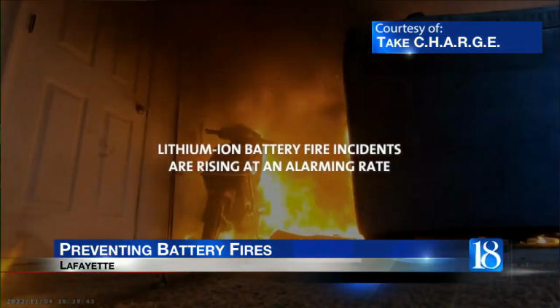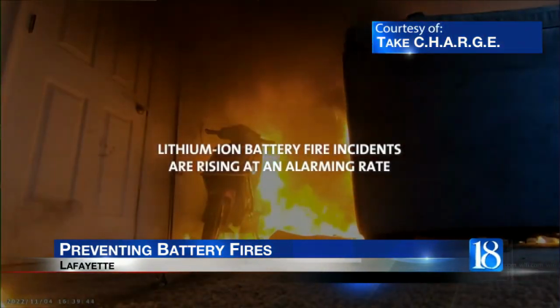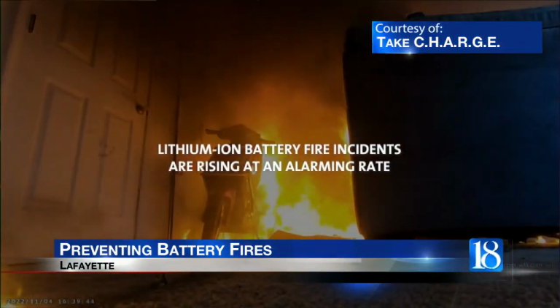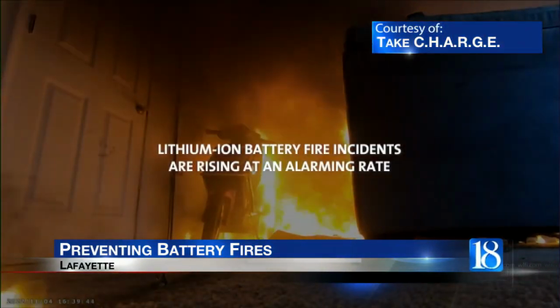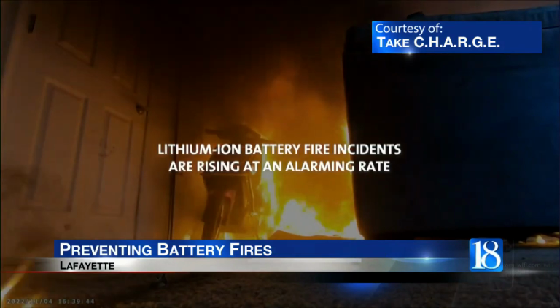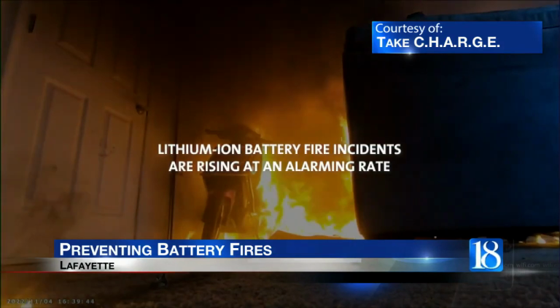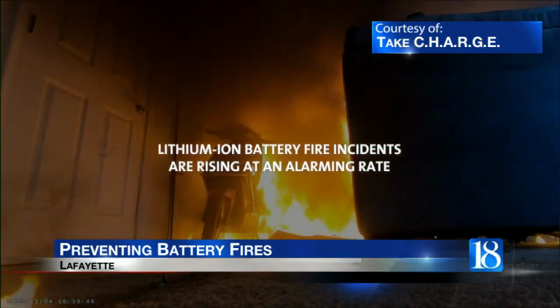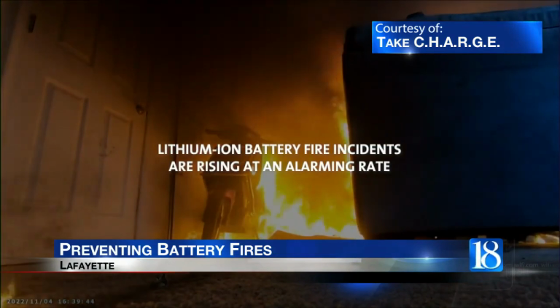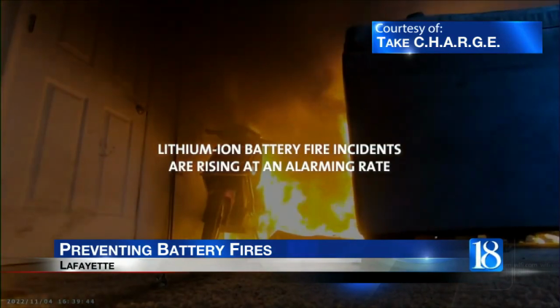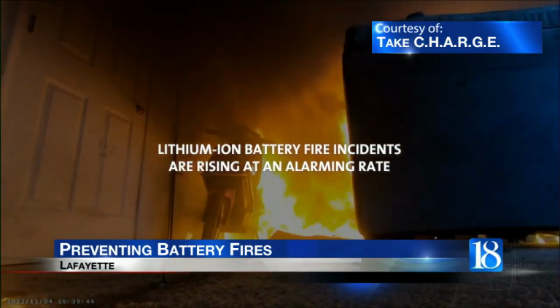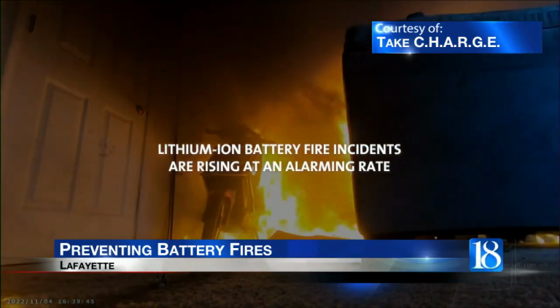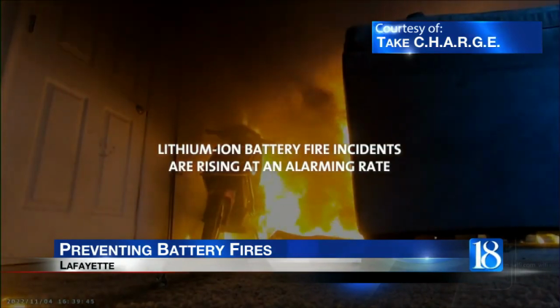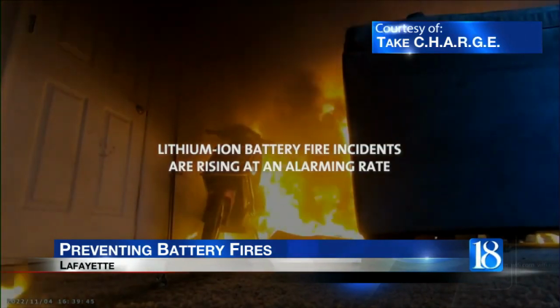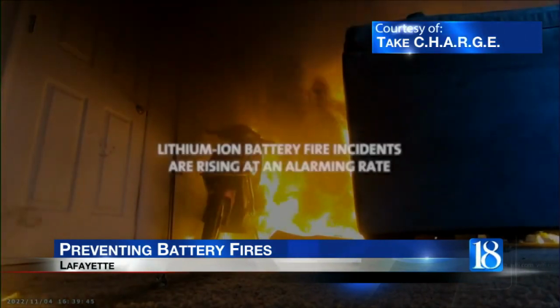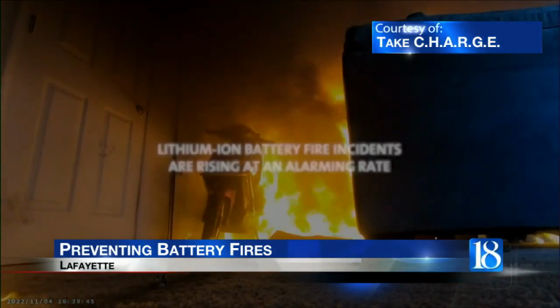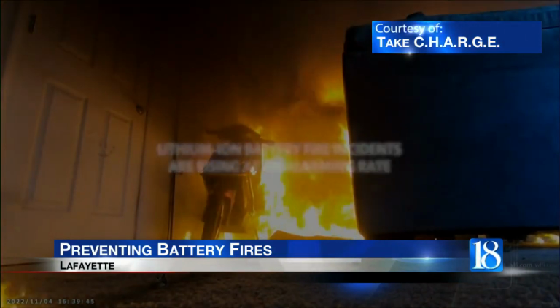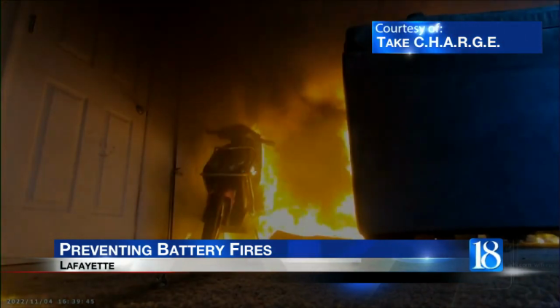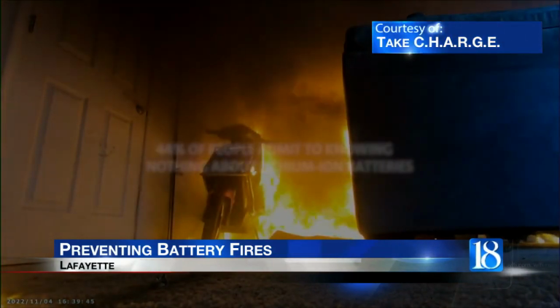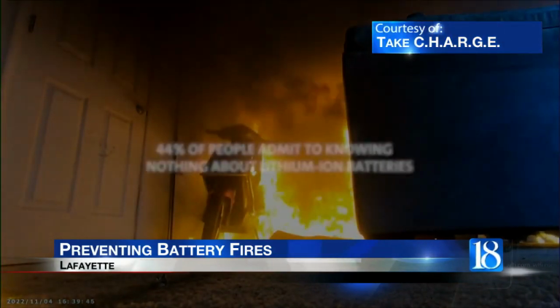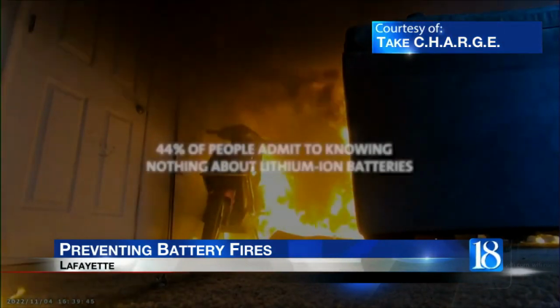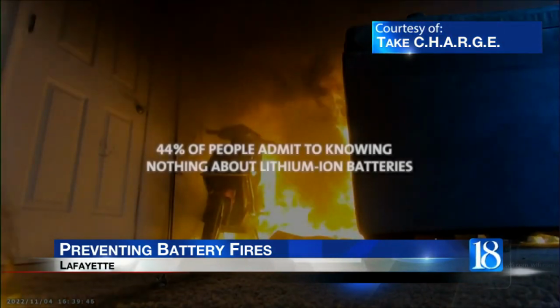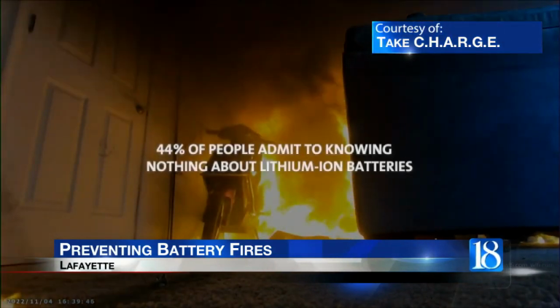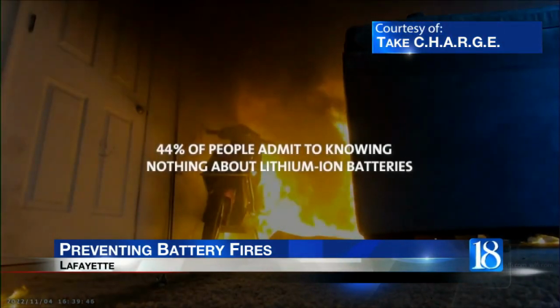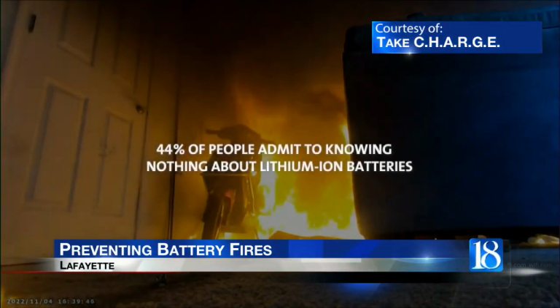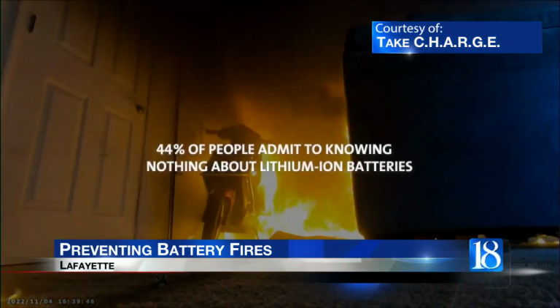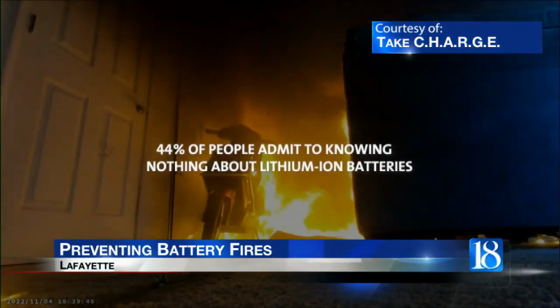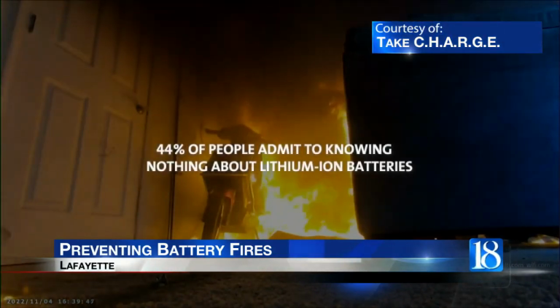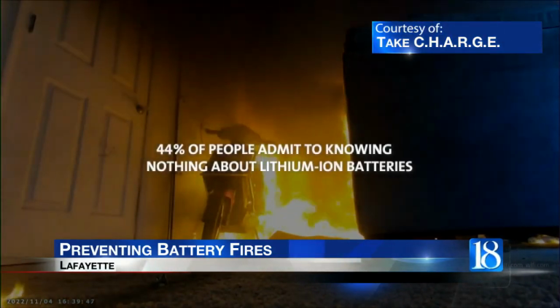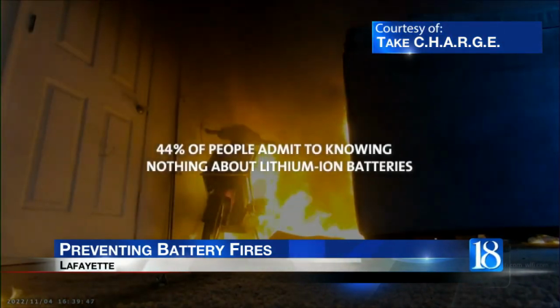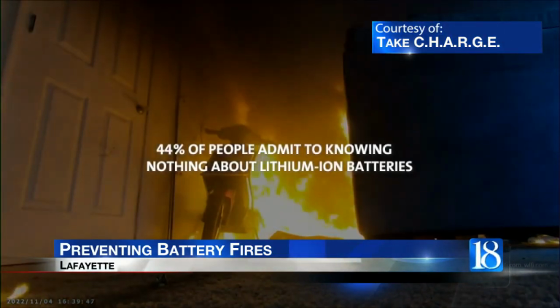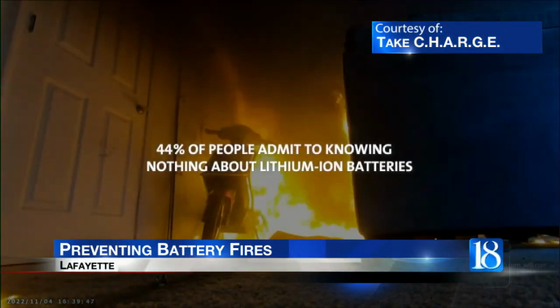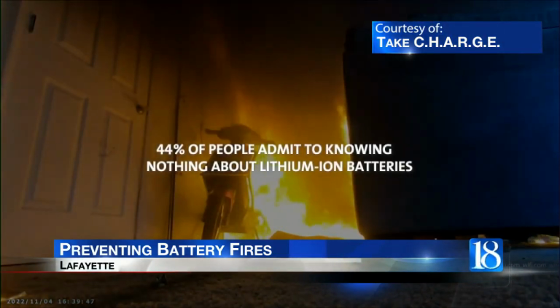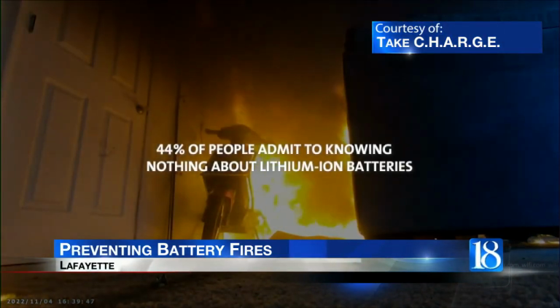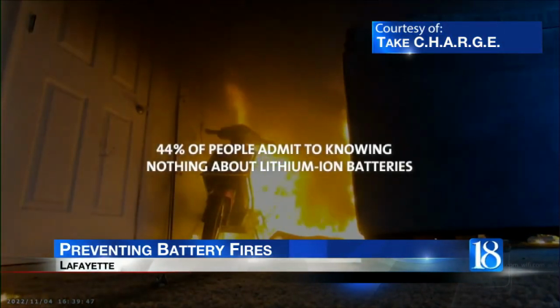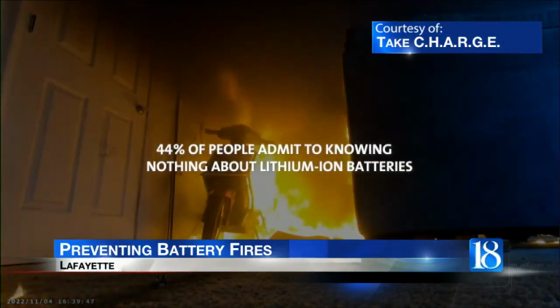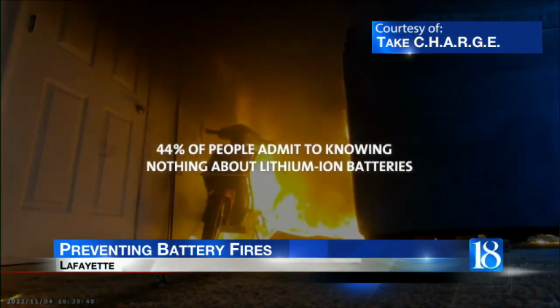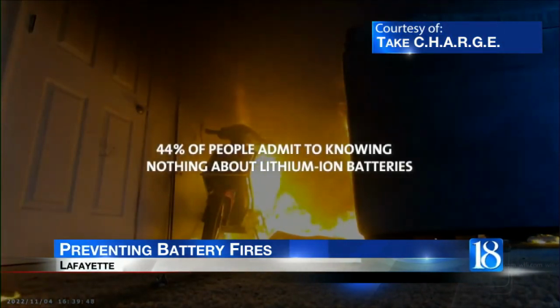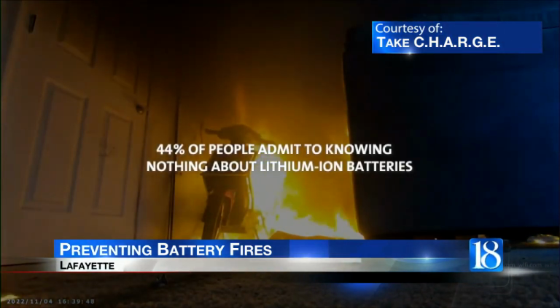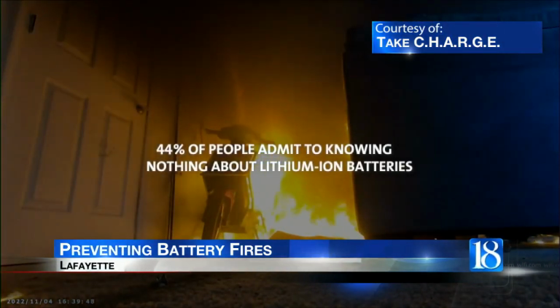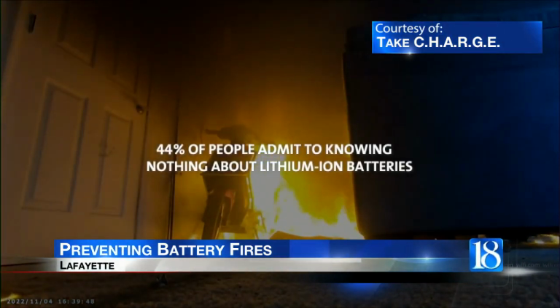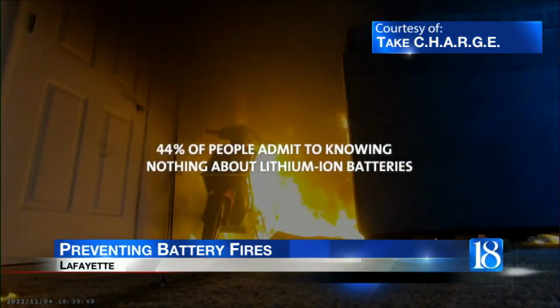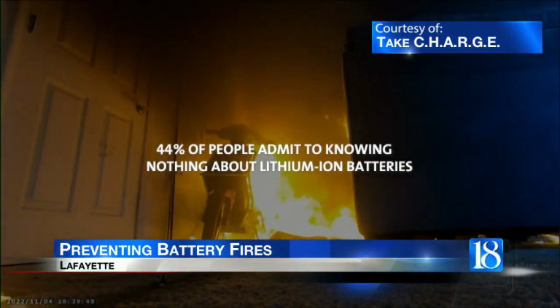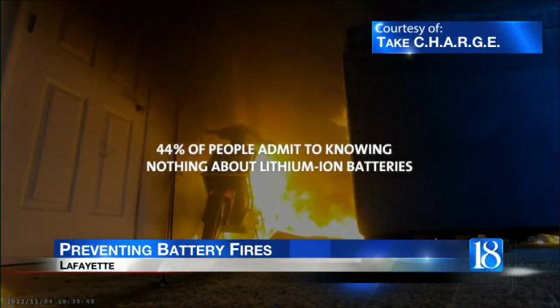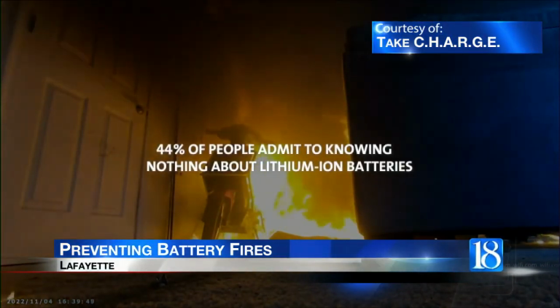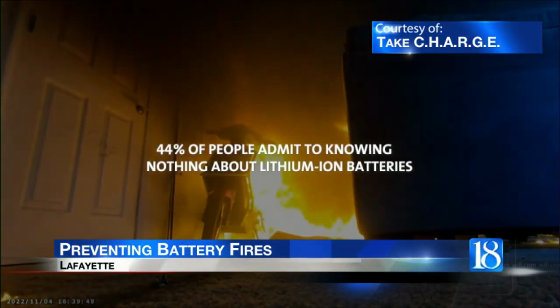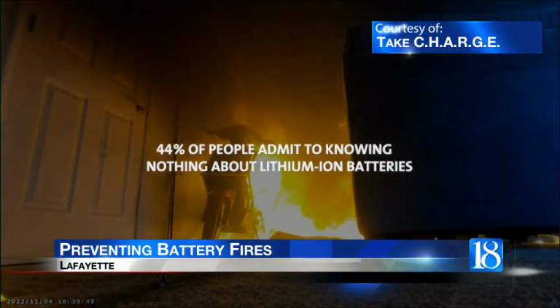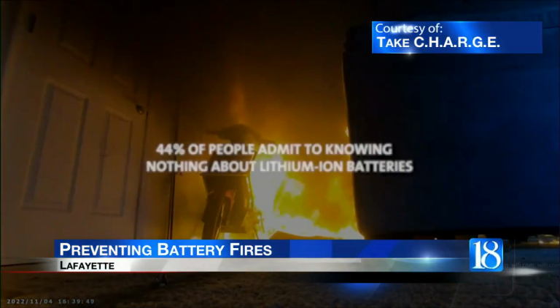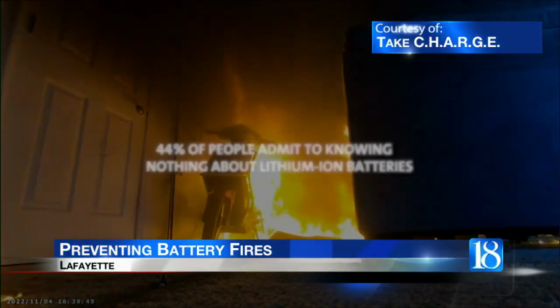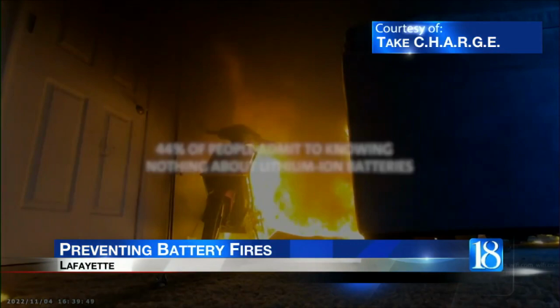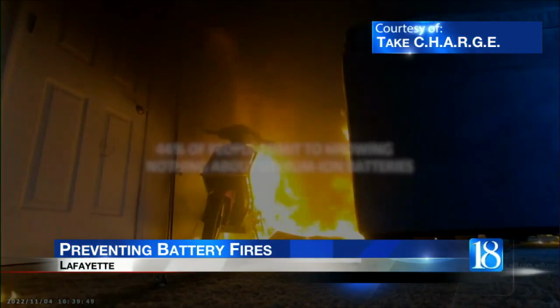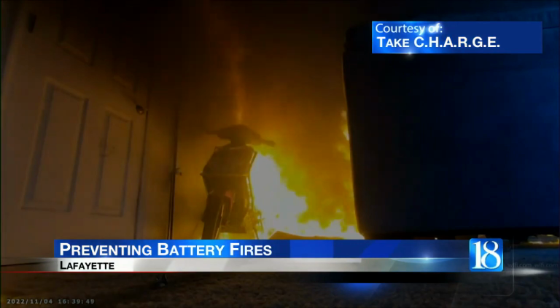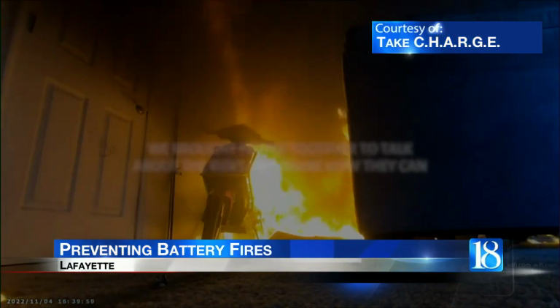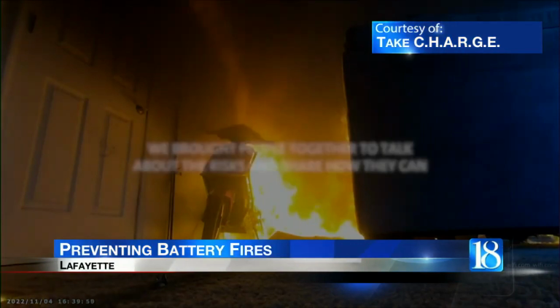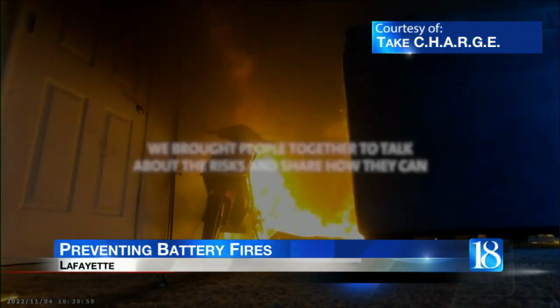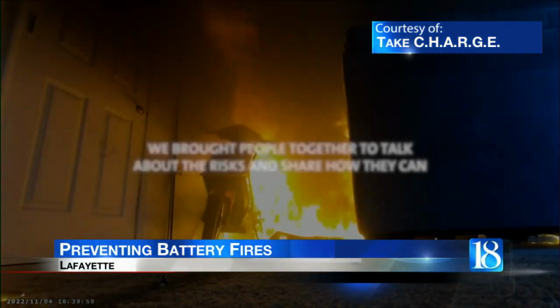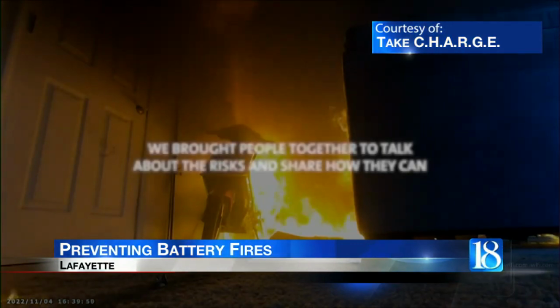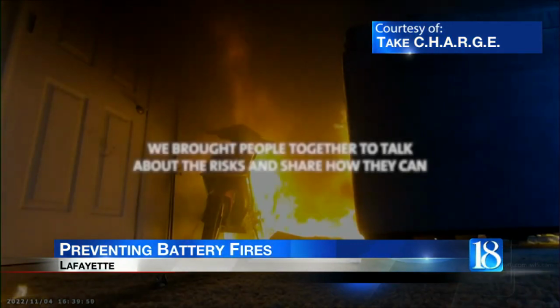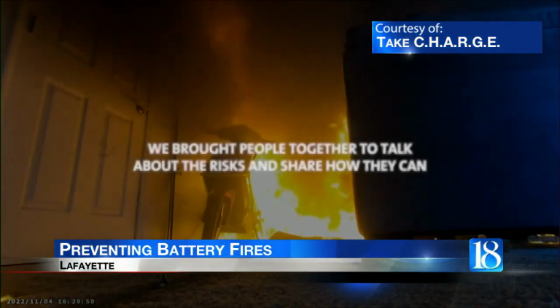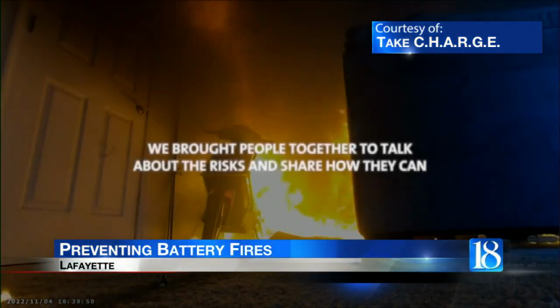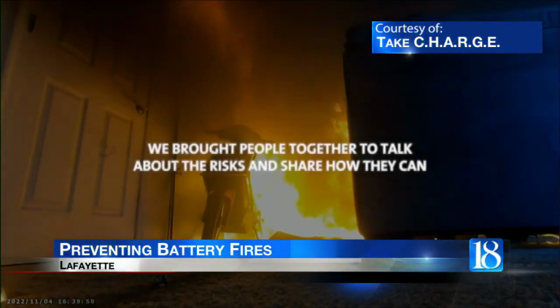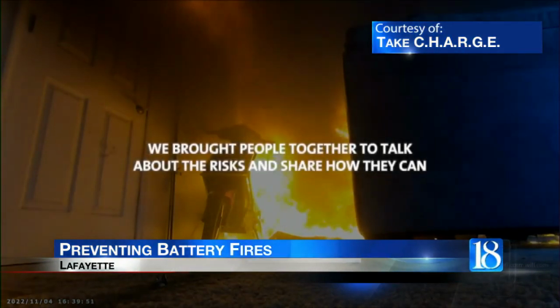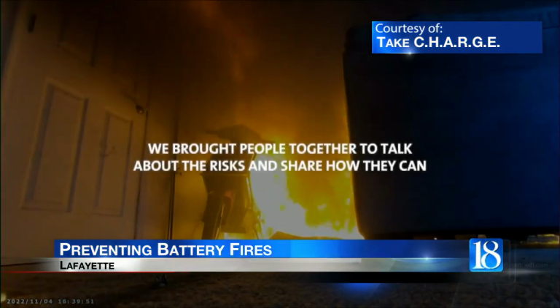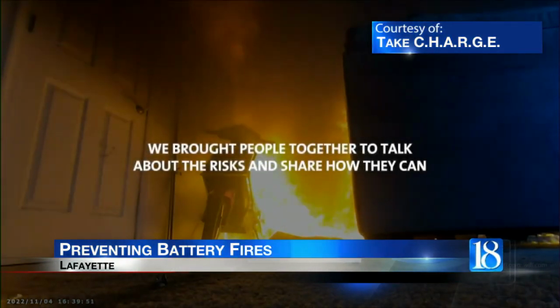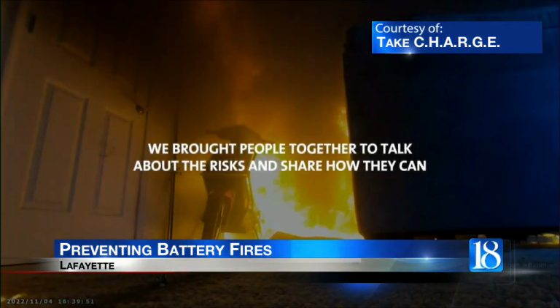In 2023 alone, there were 1,560 fires, 621 injuries, and 111 fatalities from these kinds of battery fires.